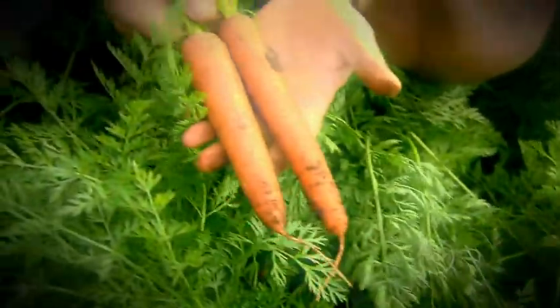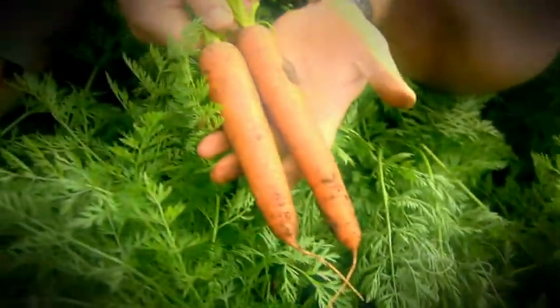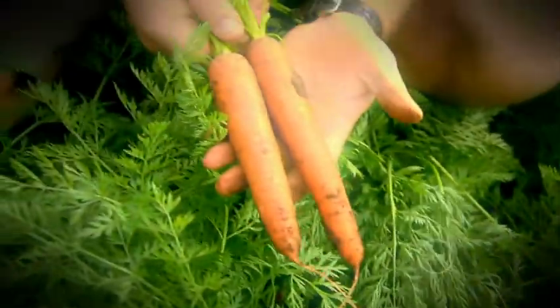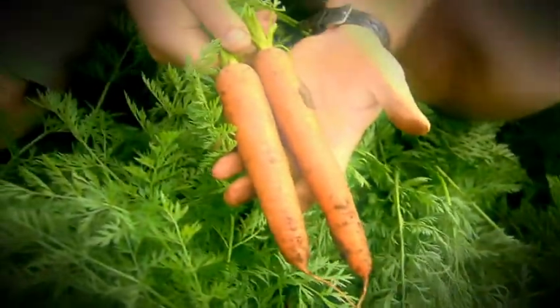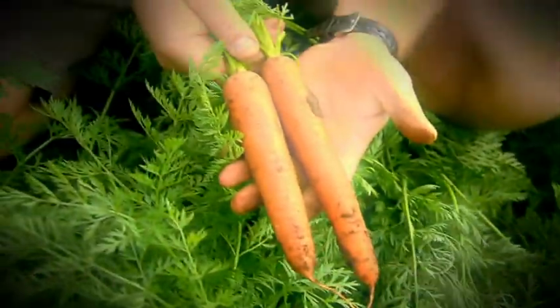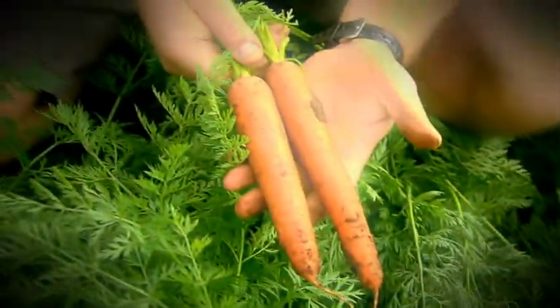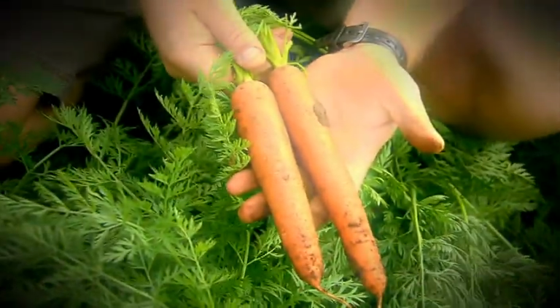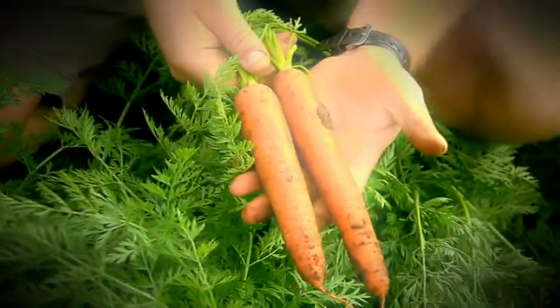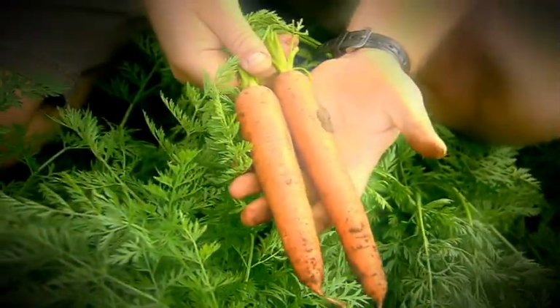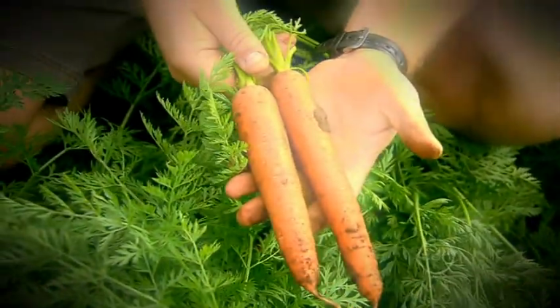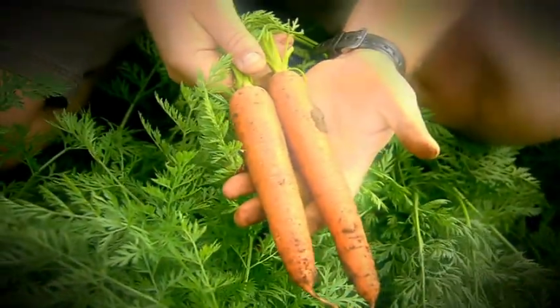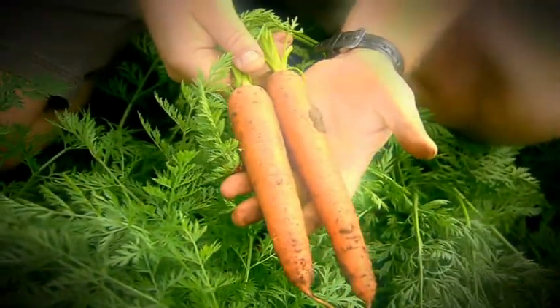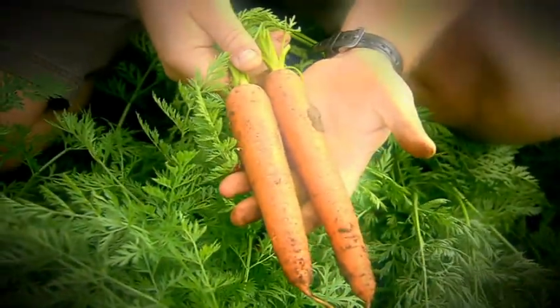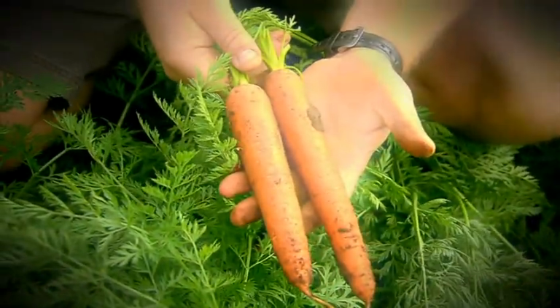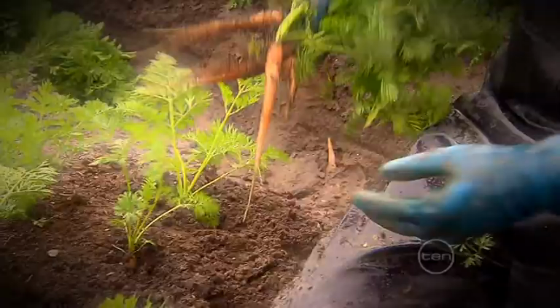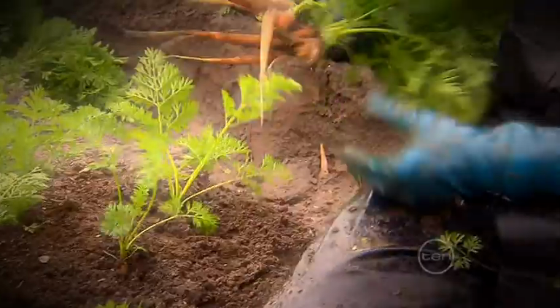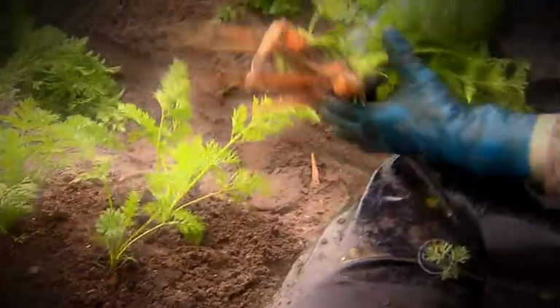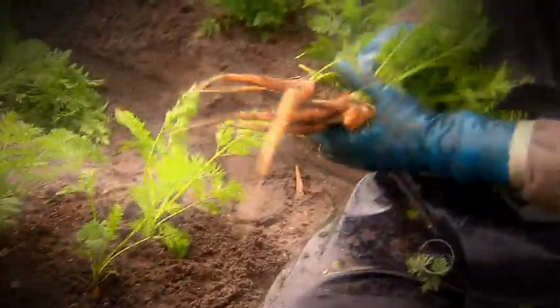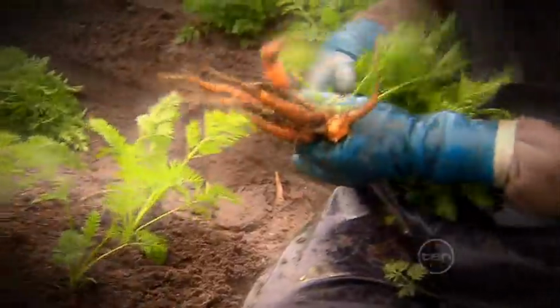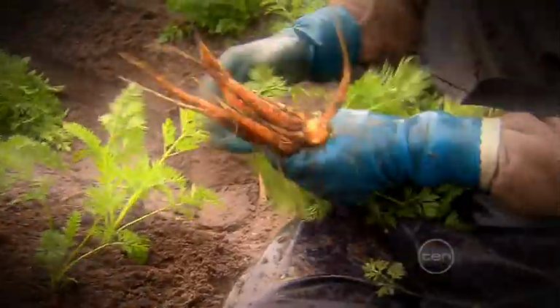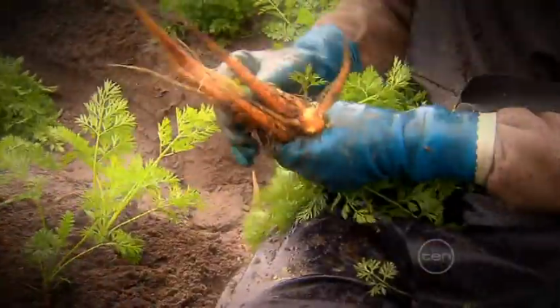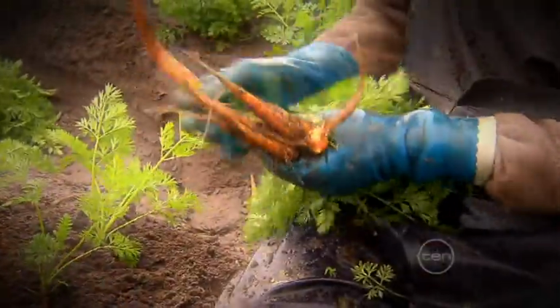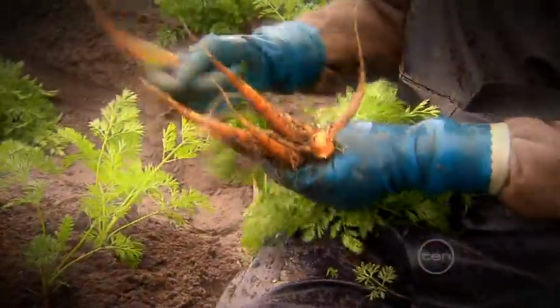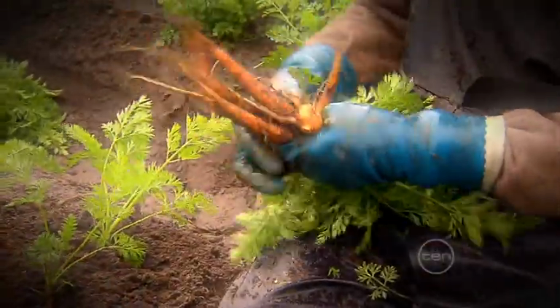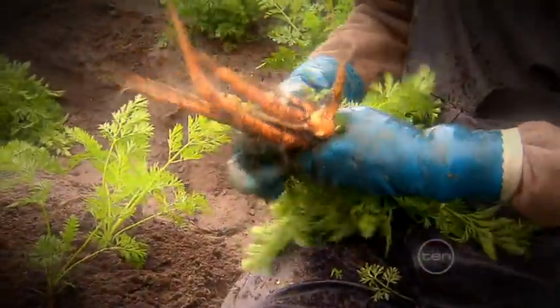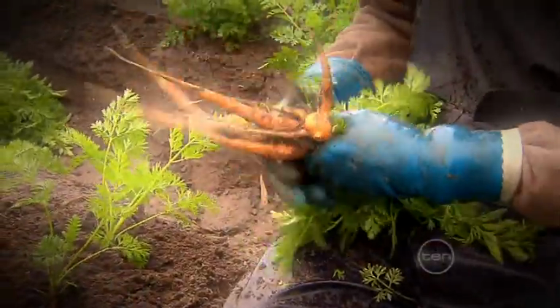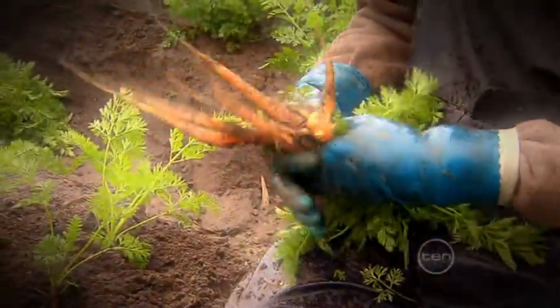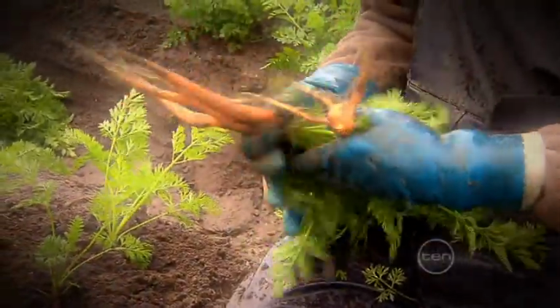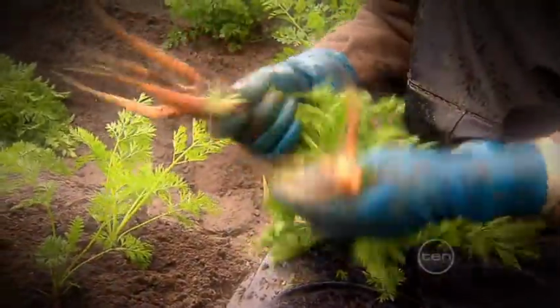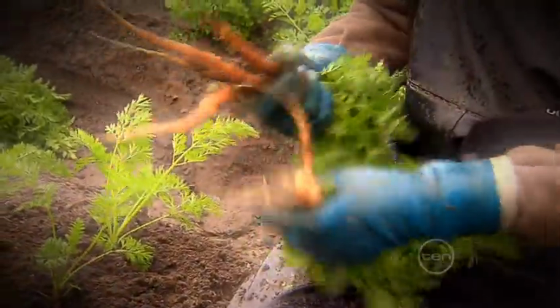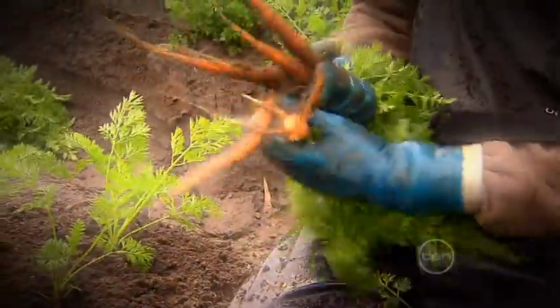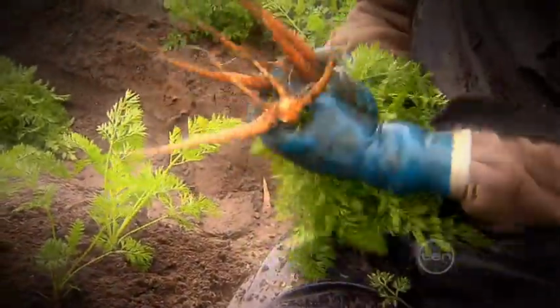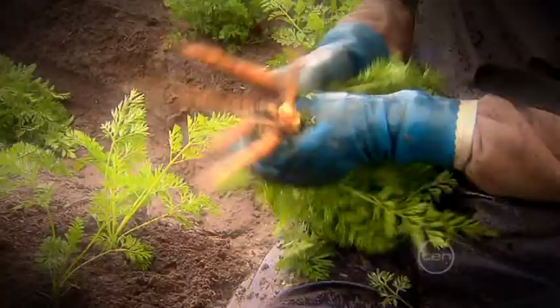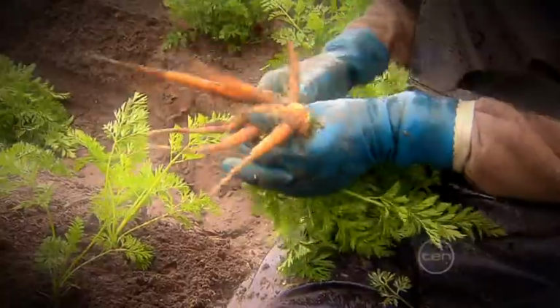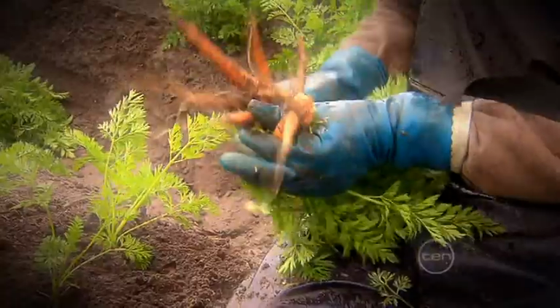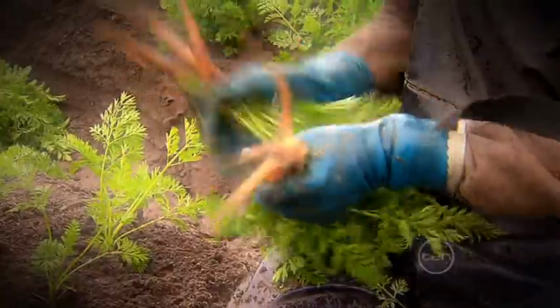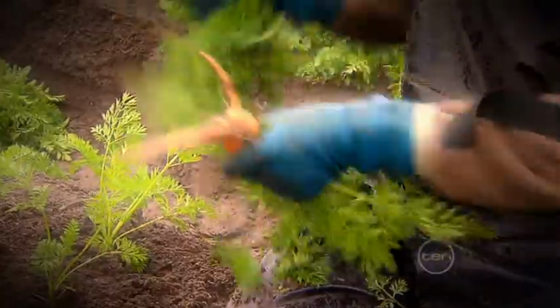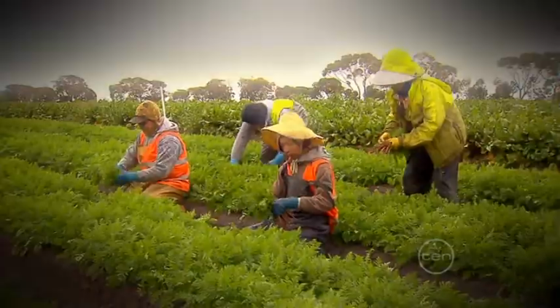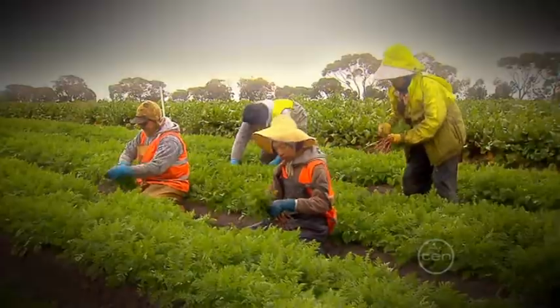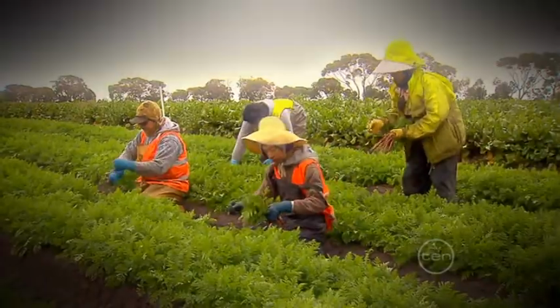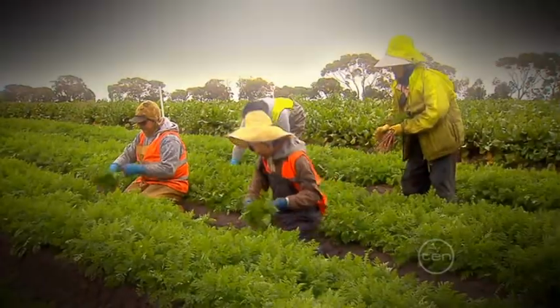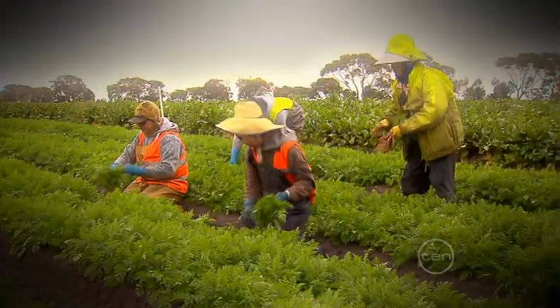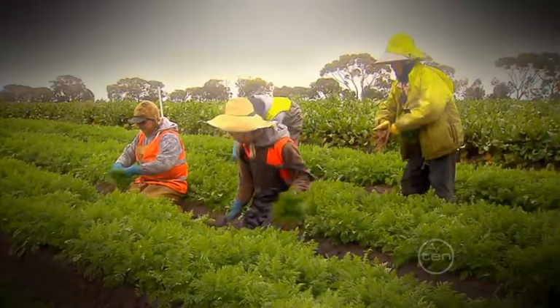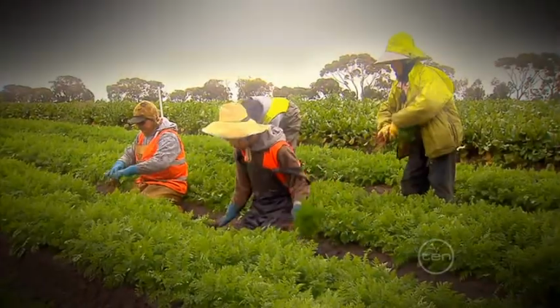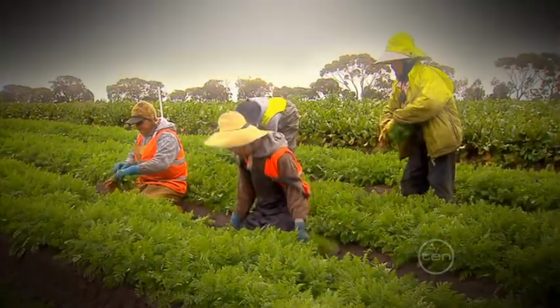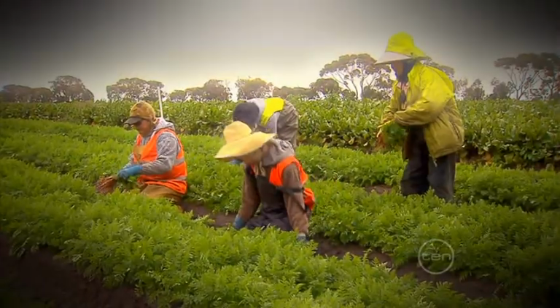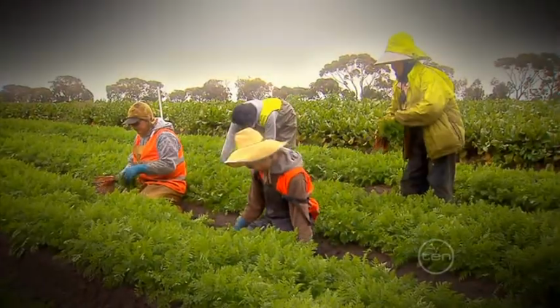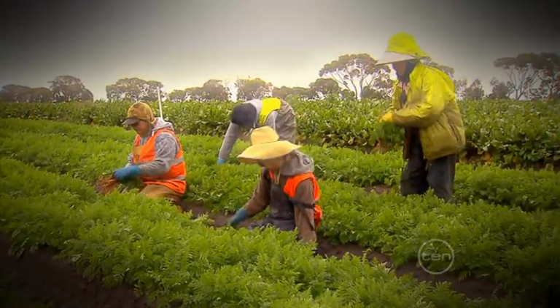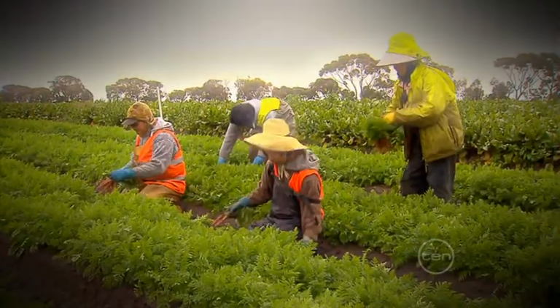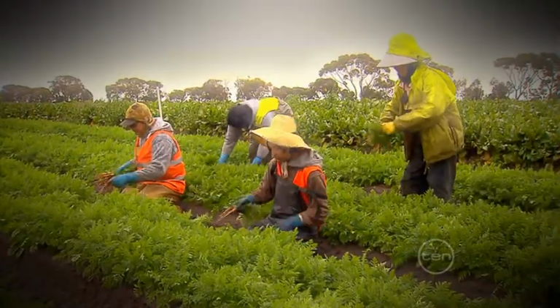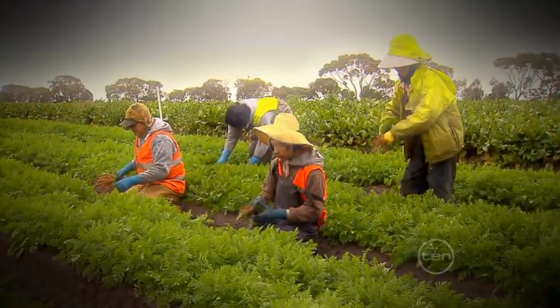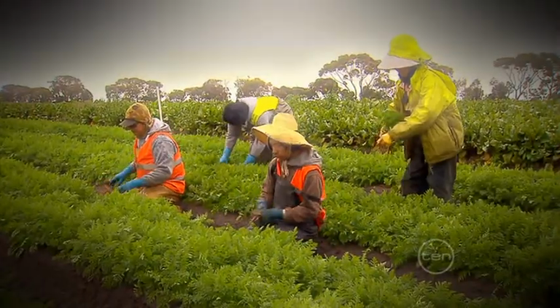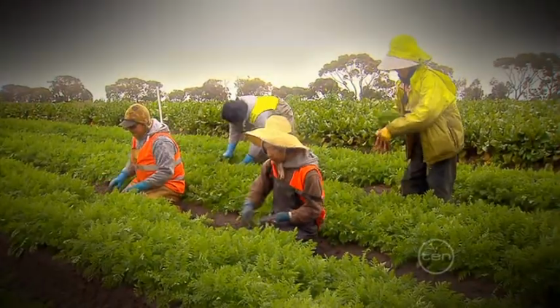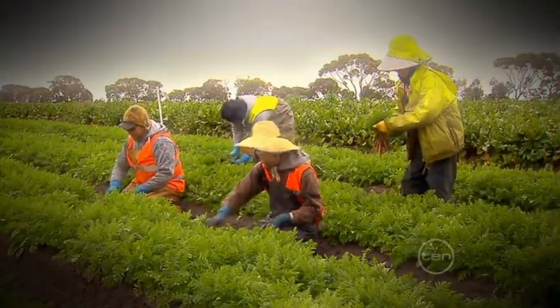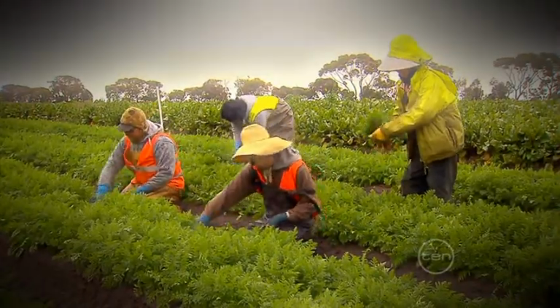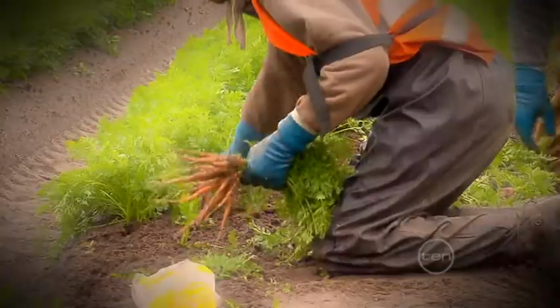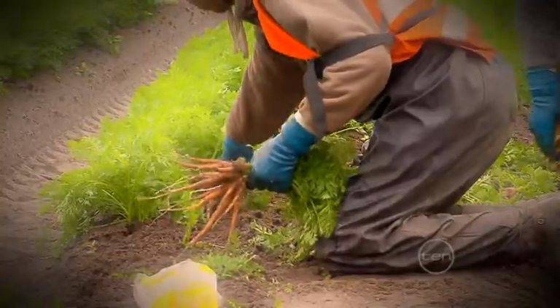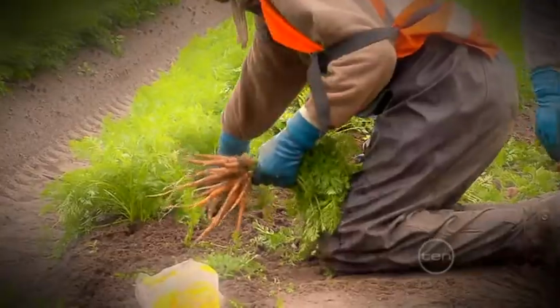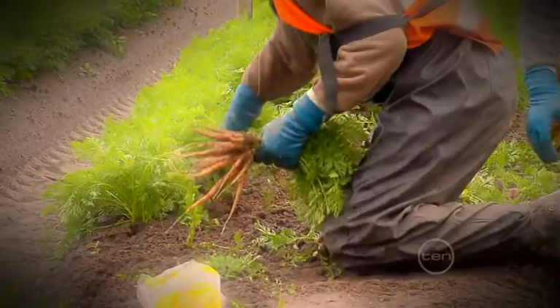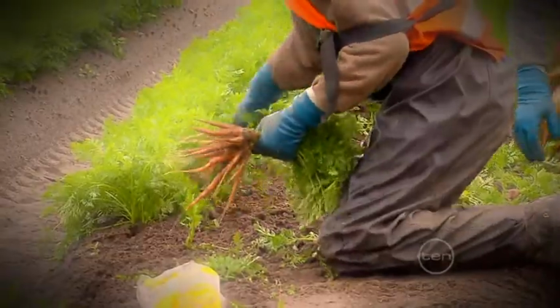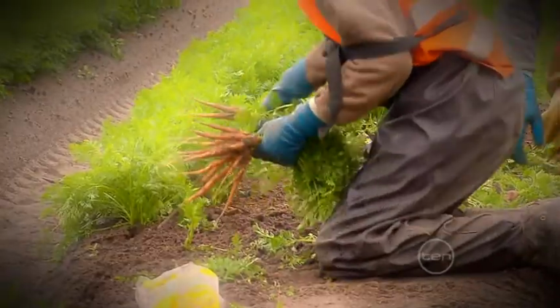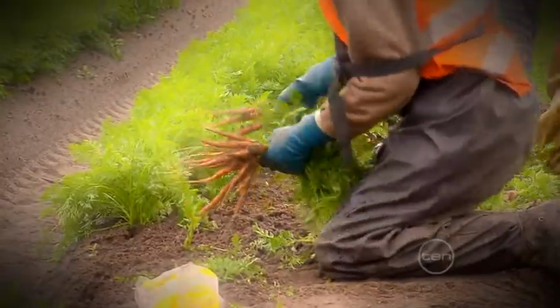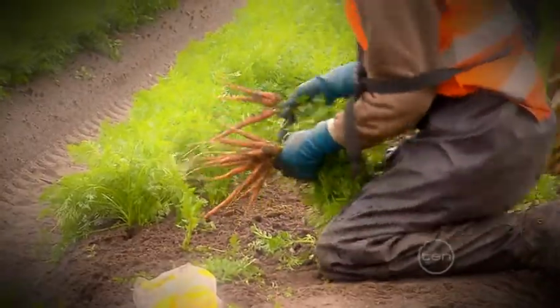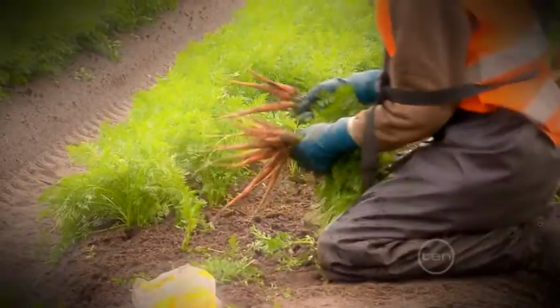Carrots come not only in different colours but a variety of sizes and shapes, and we grow a cultivar called the Dutch Carrot.